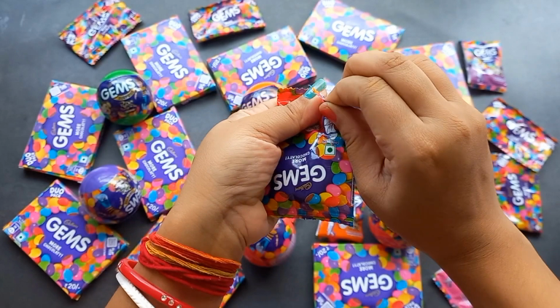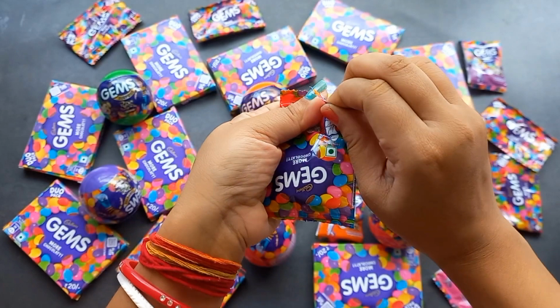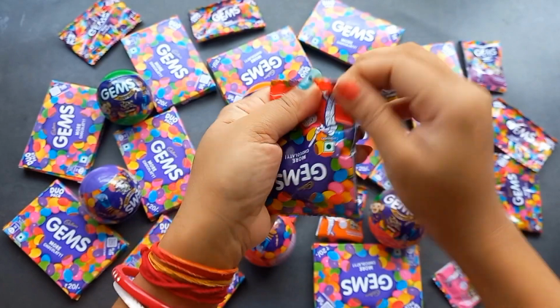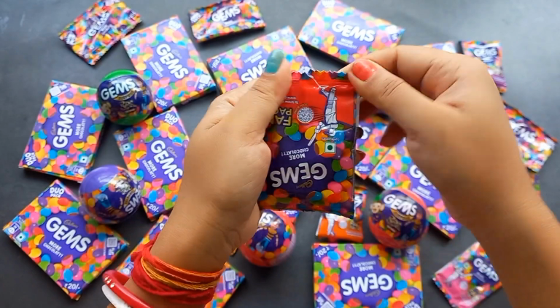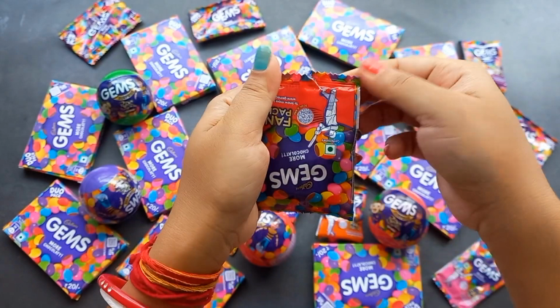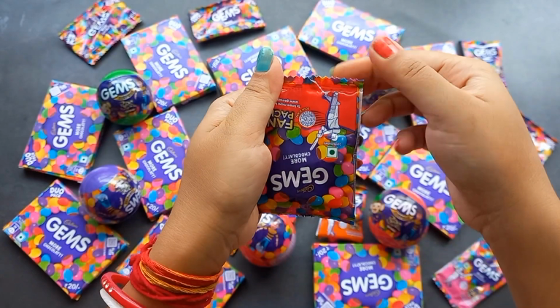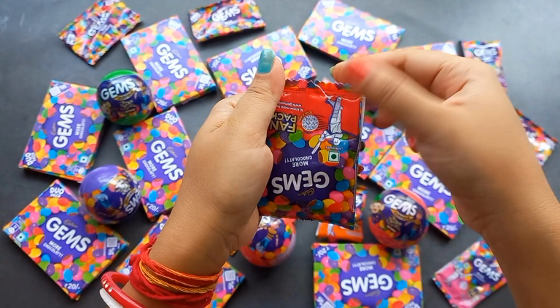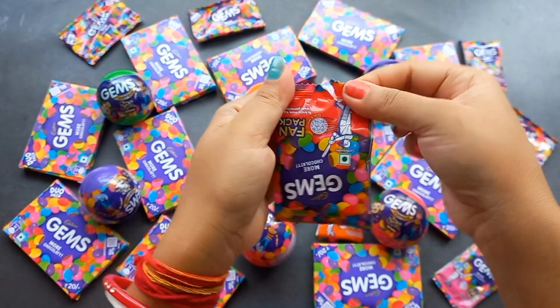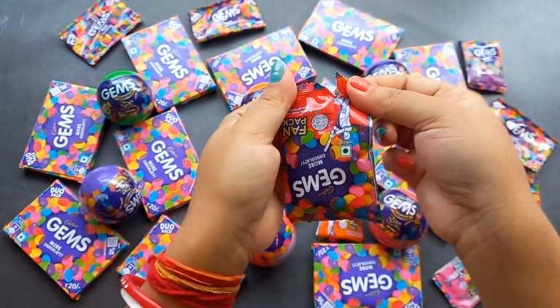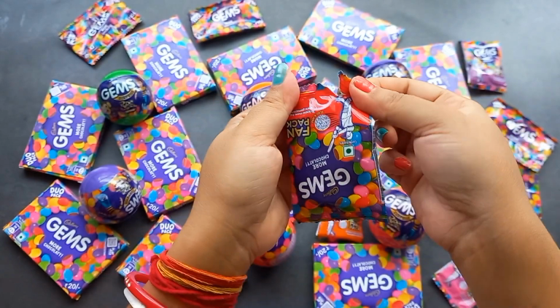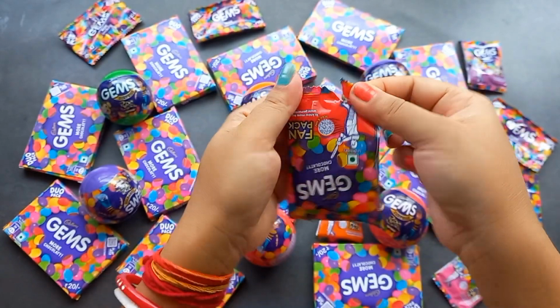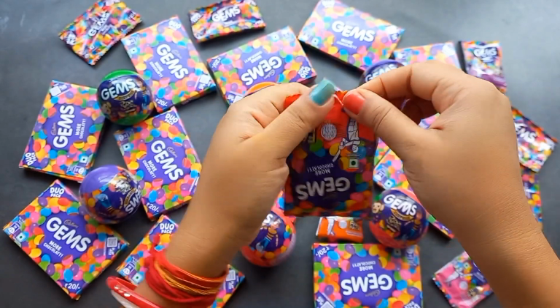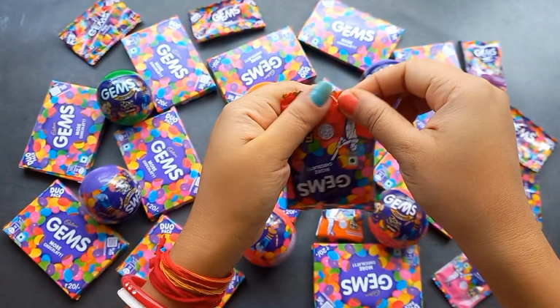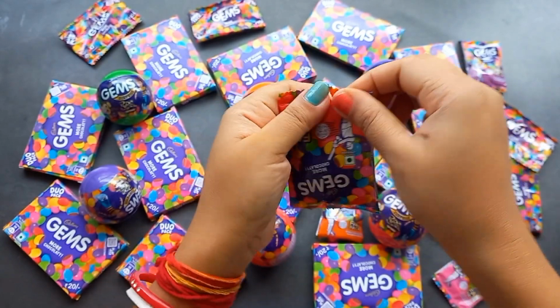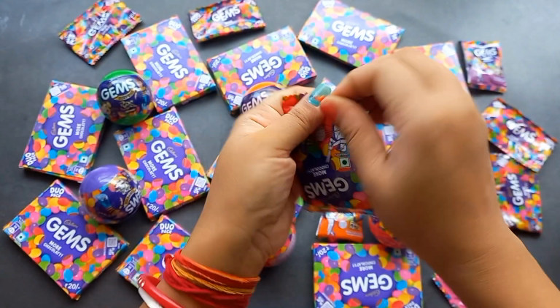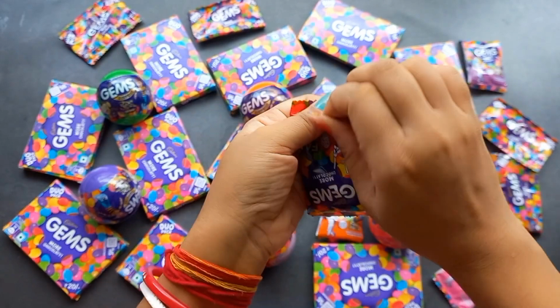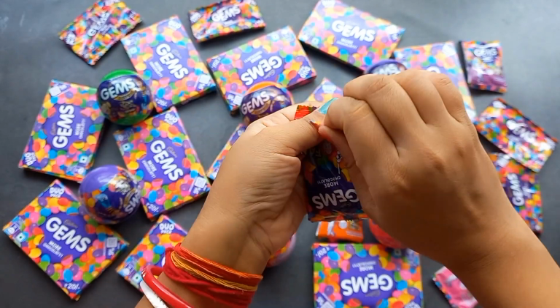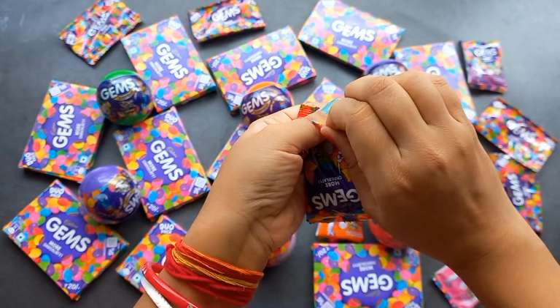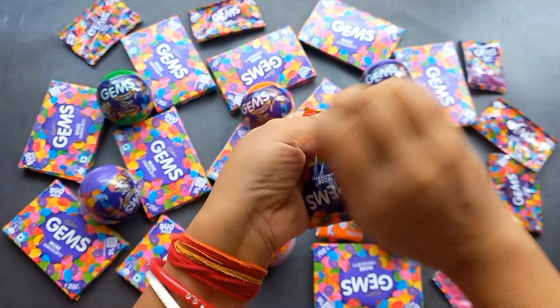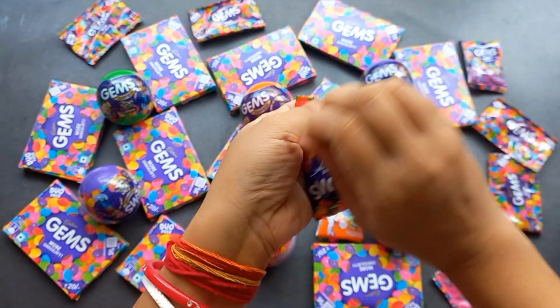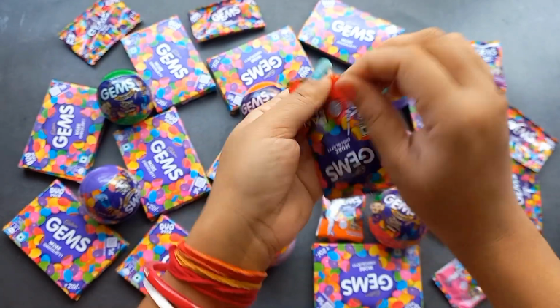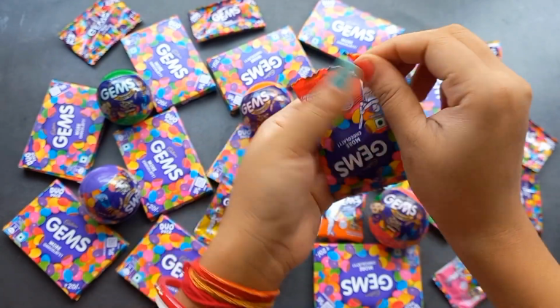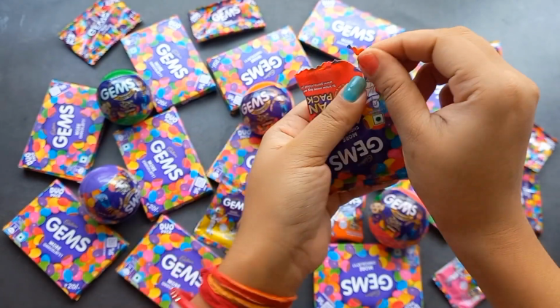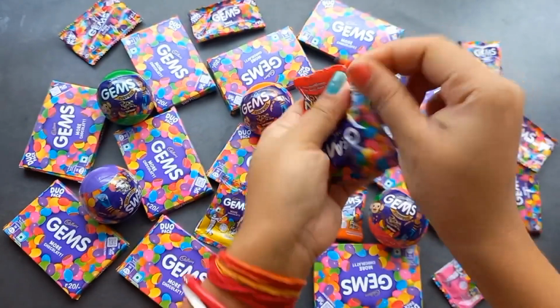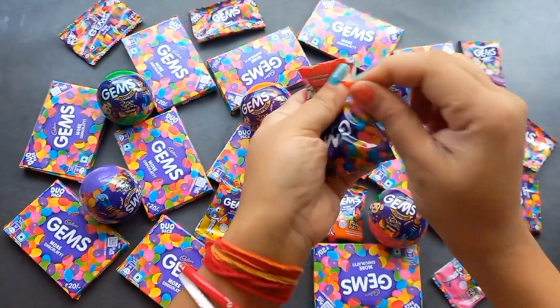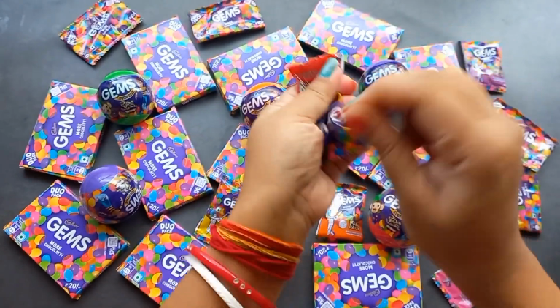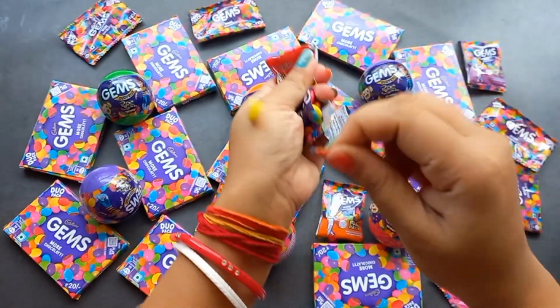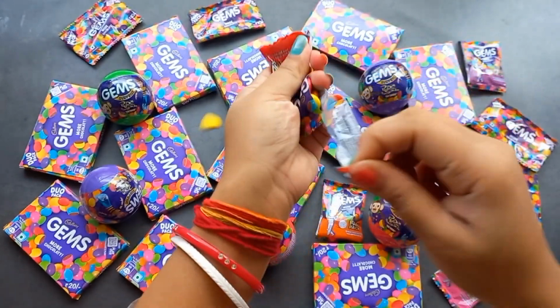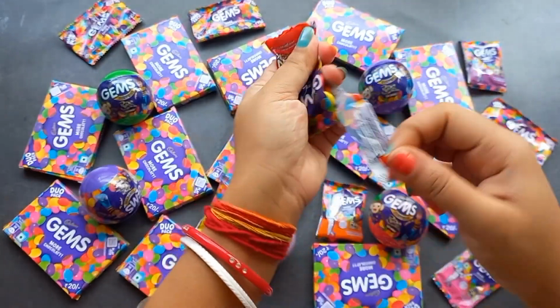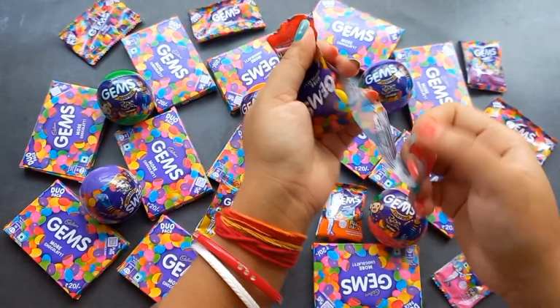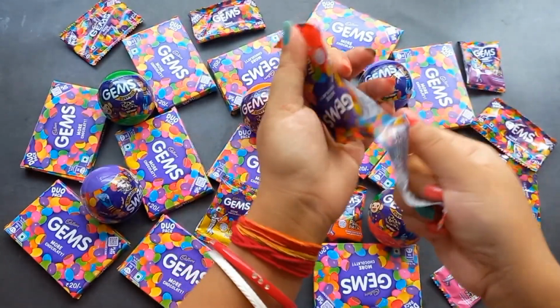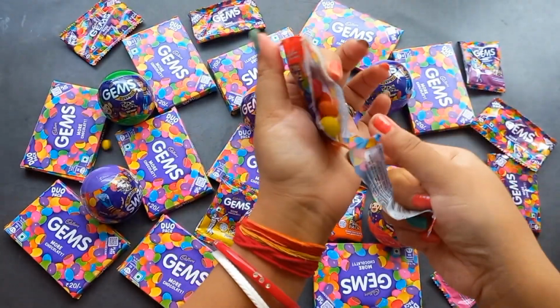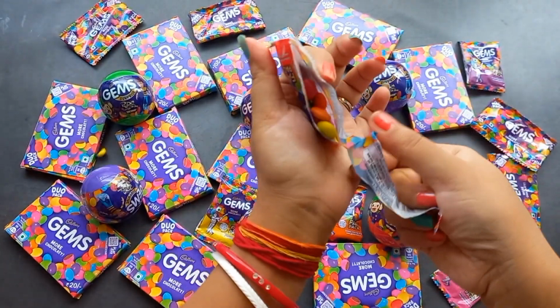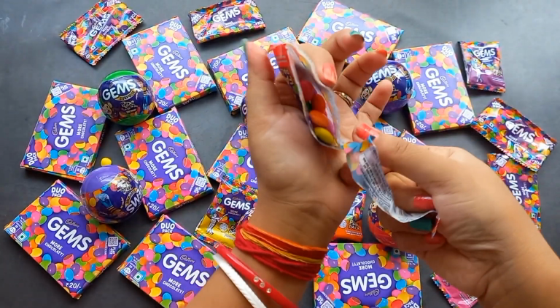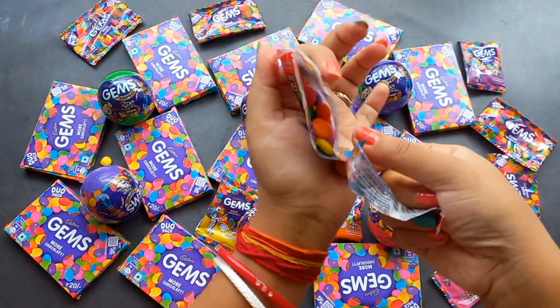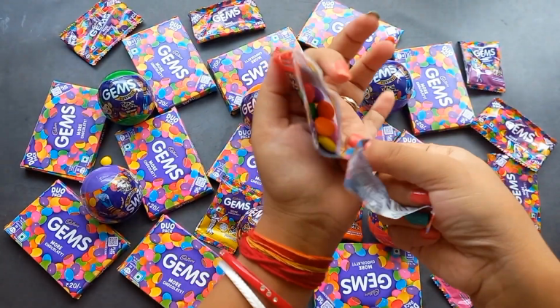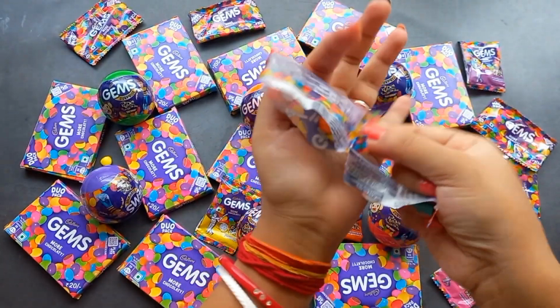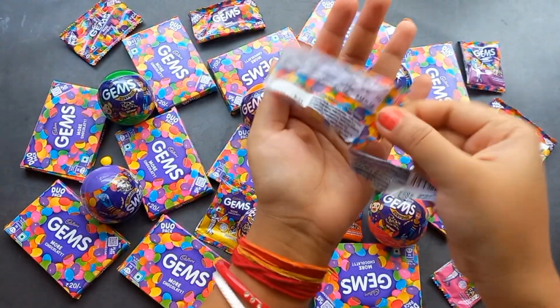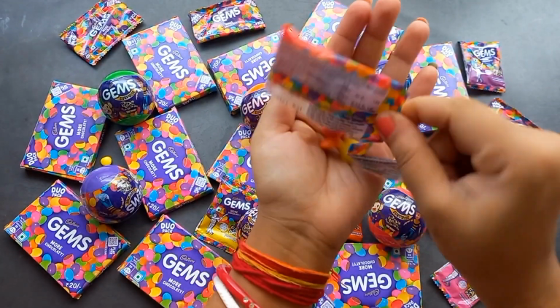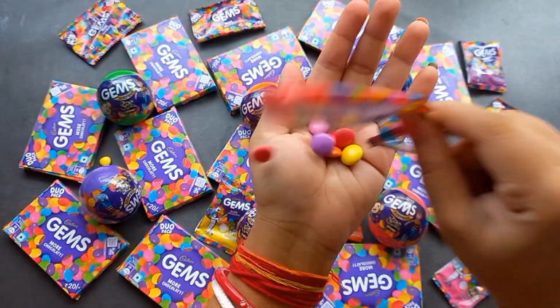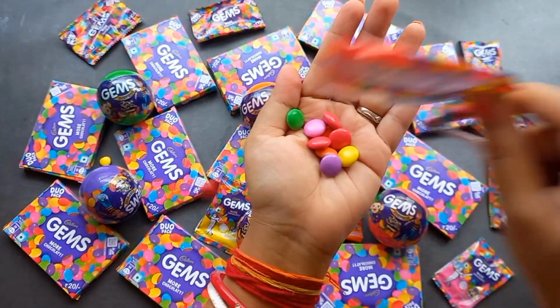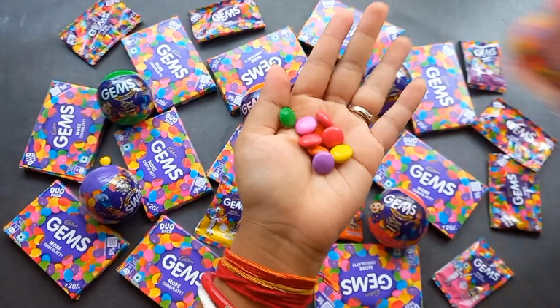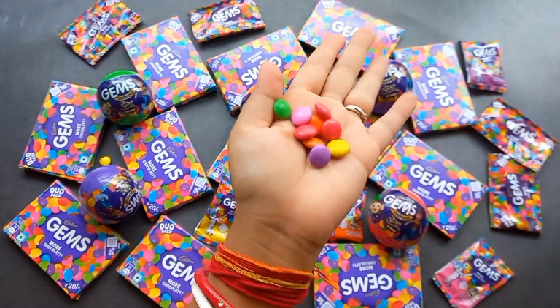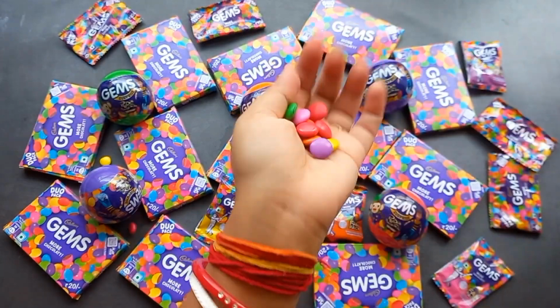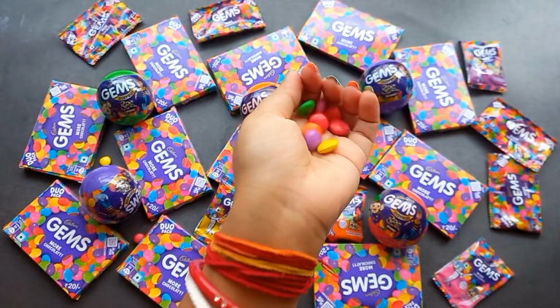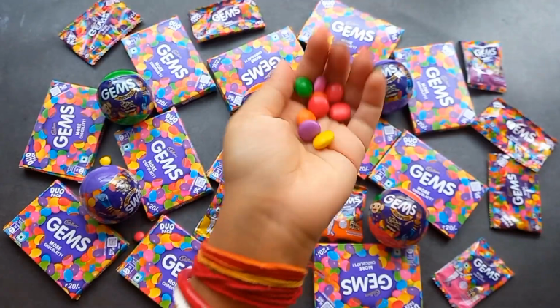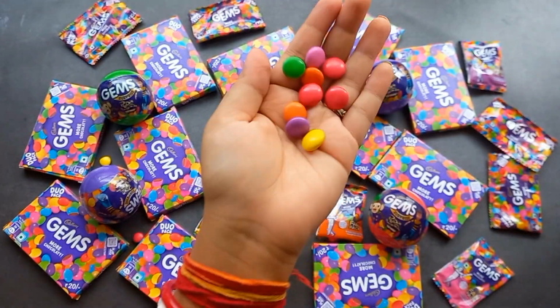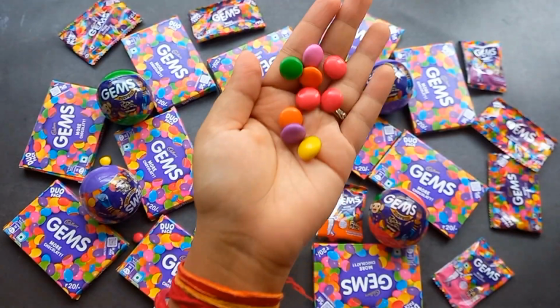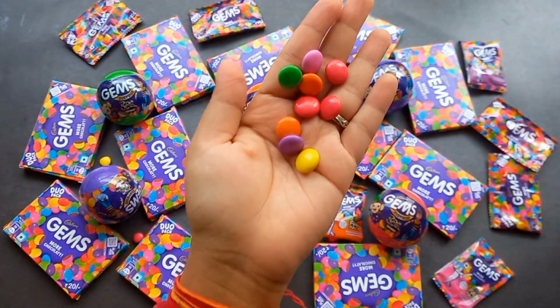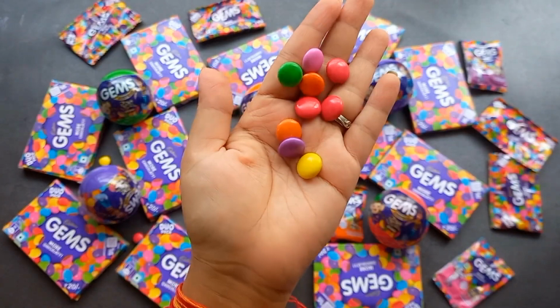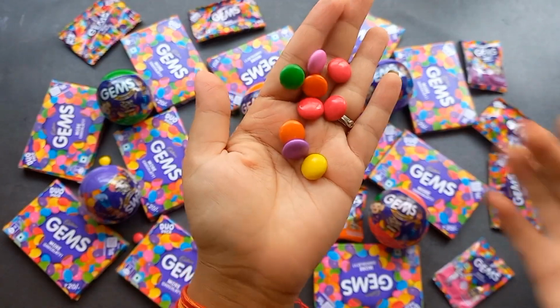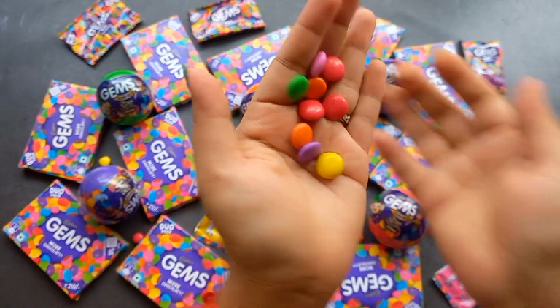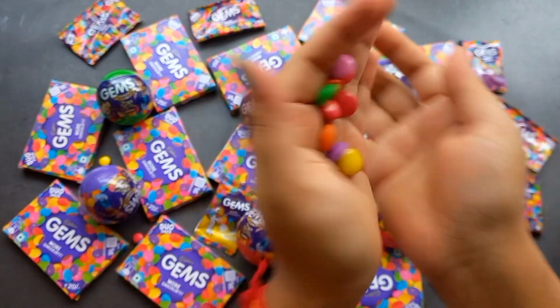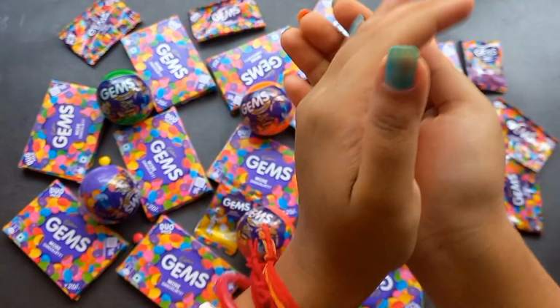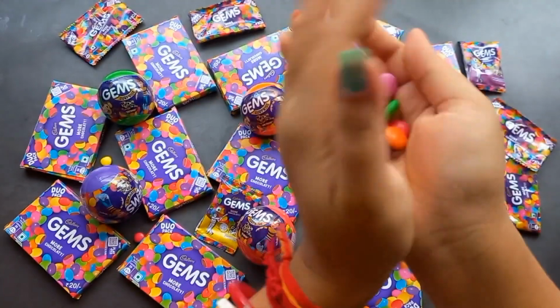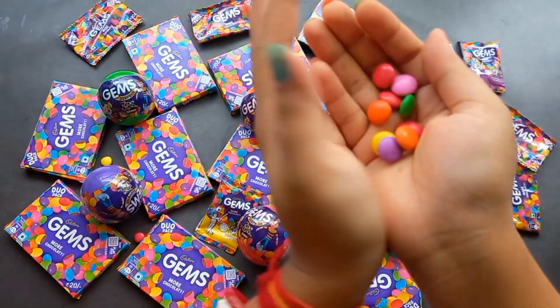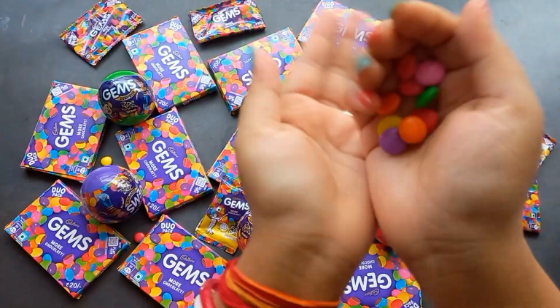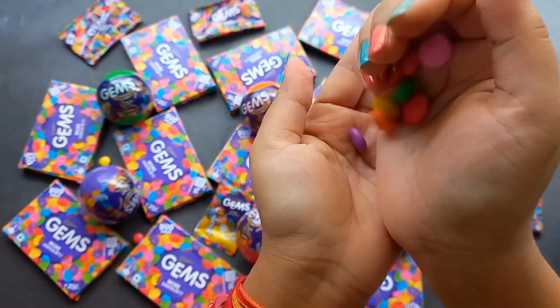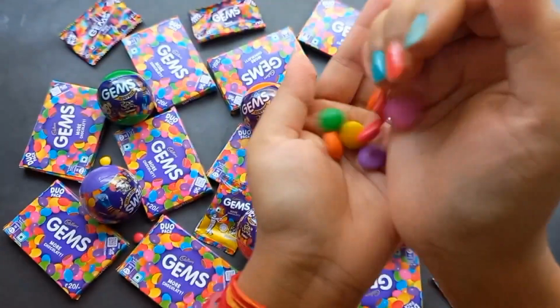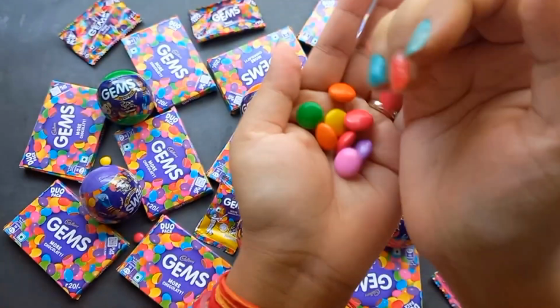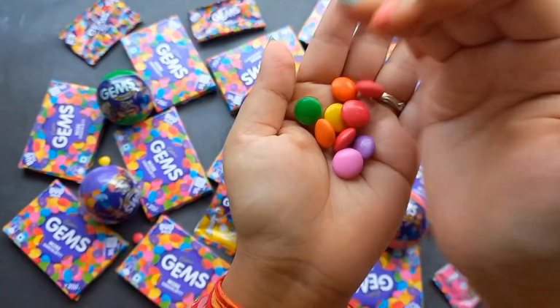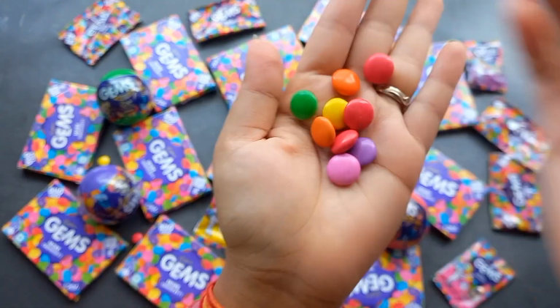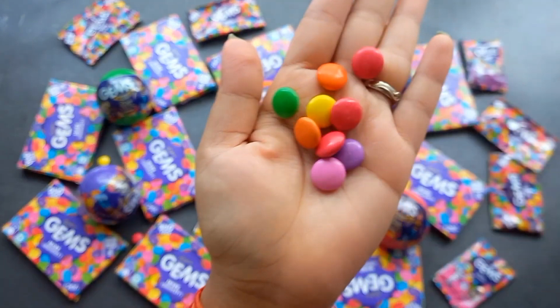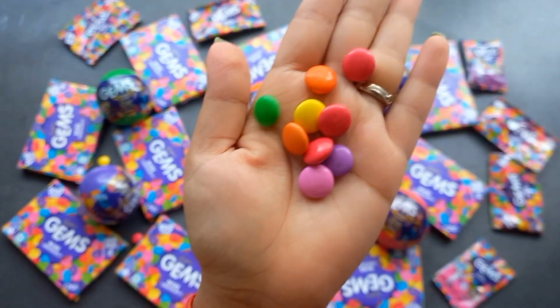Now let's cut it off. Take the roll and roll it. The roll is nice.